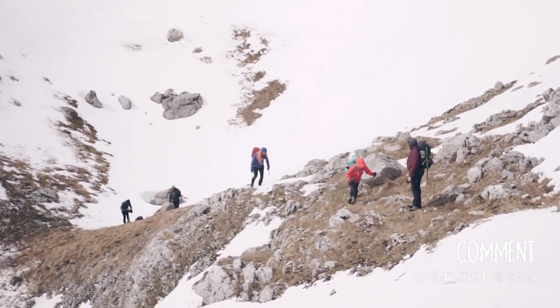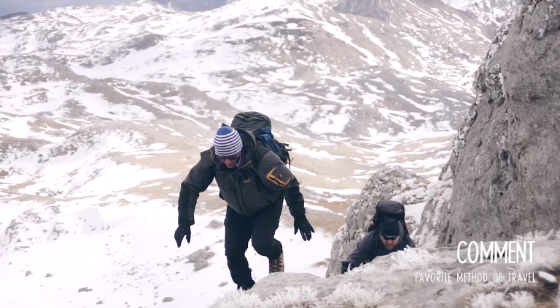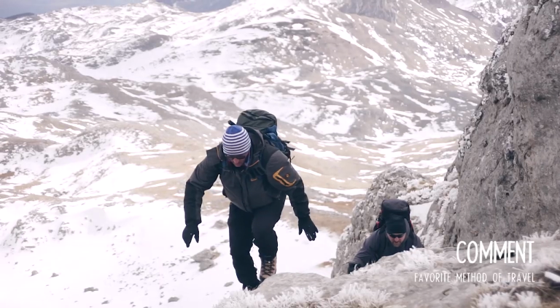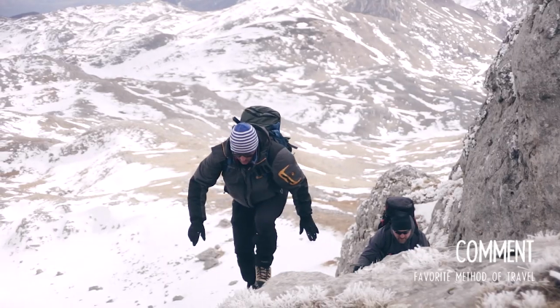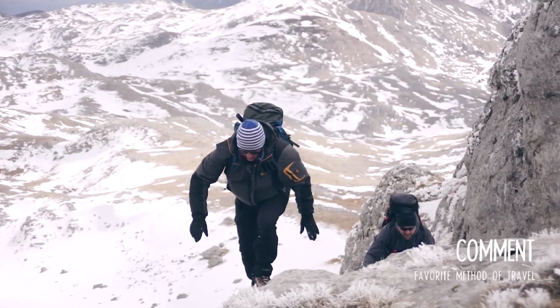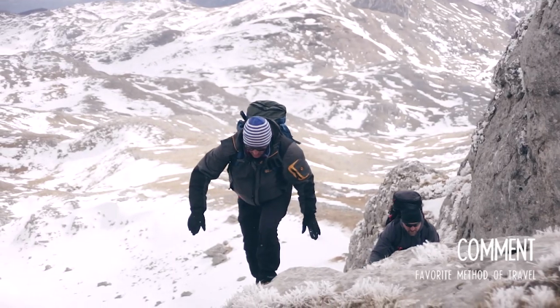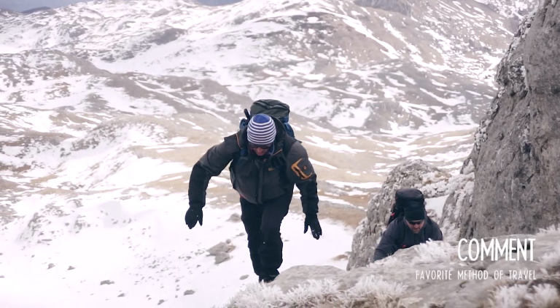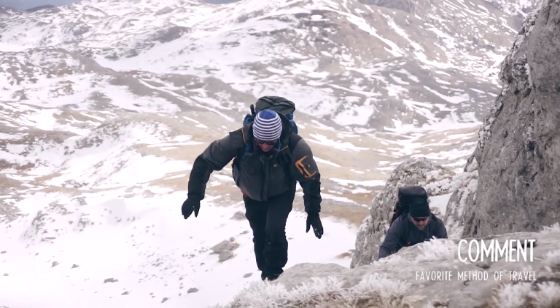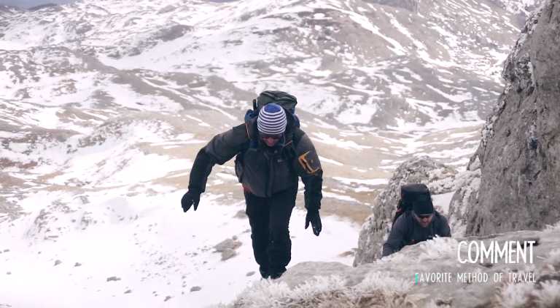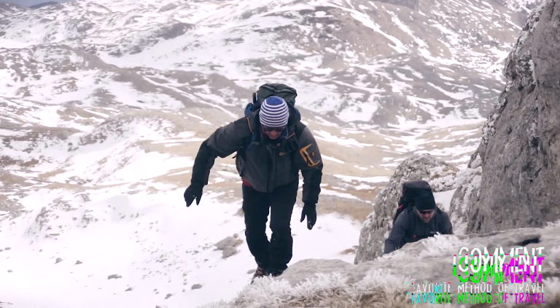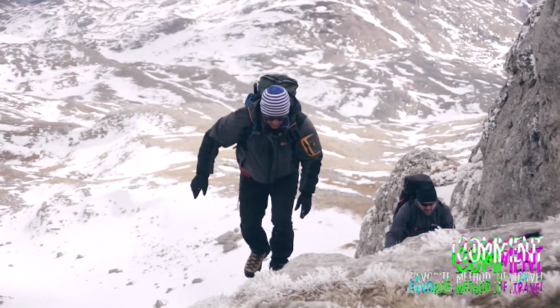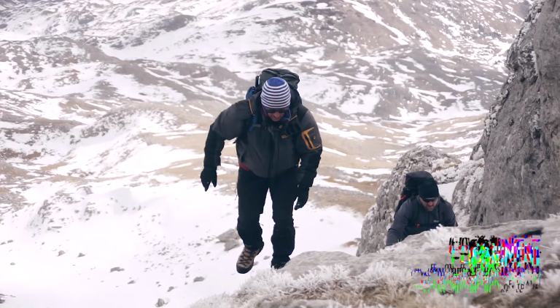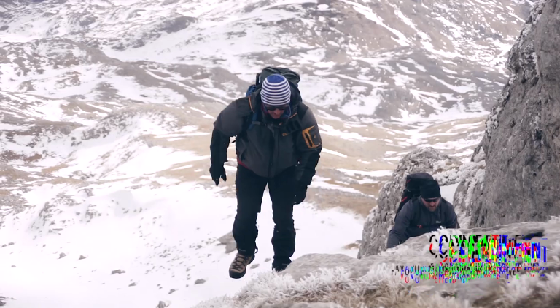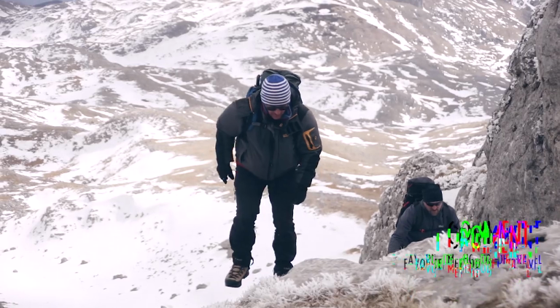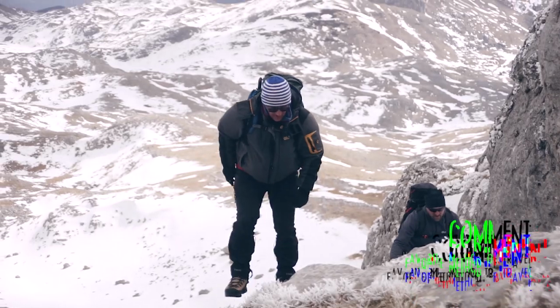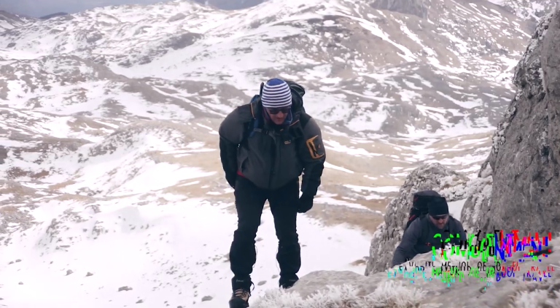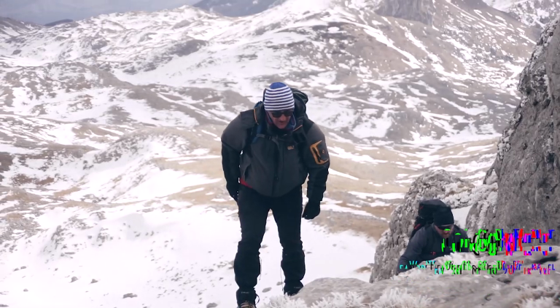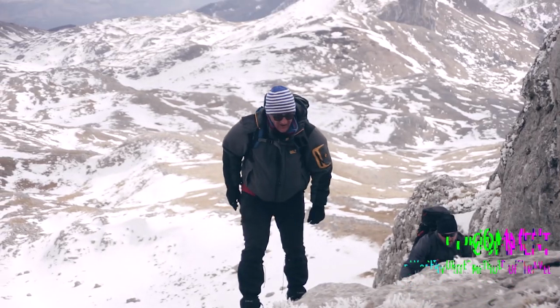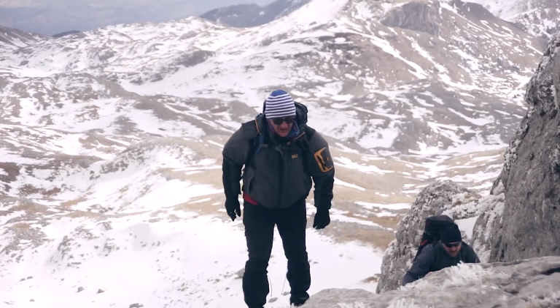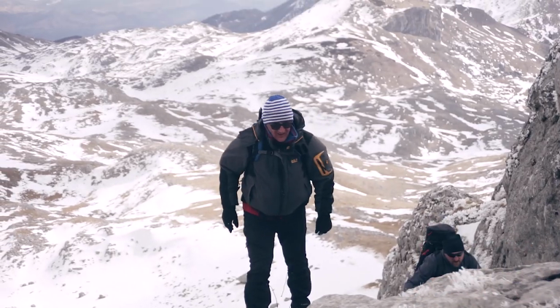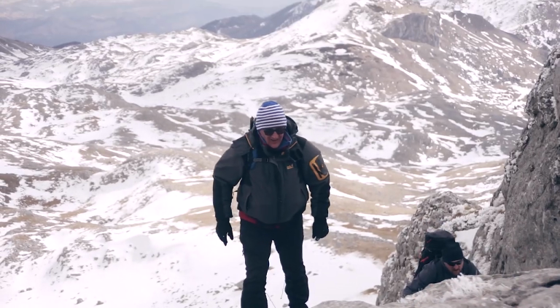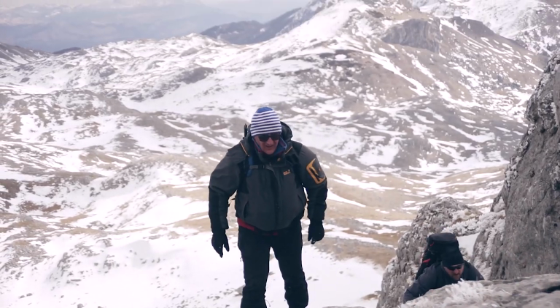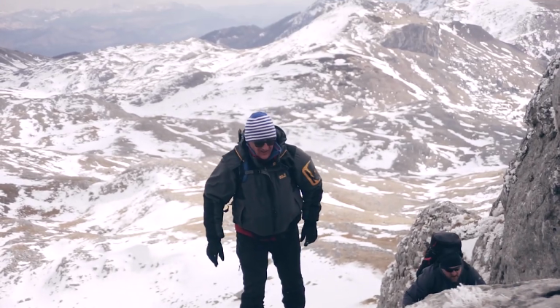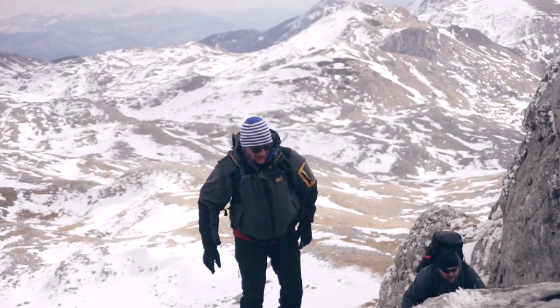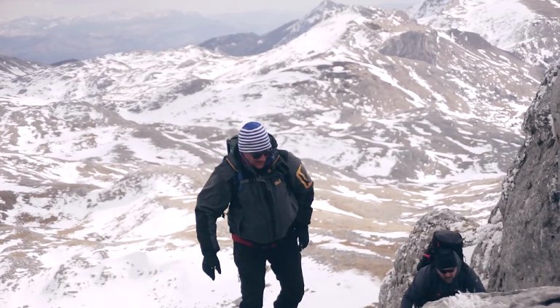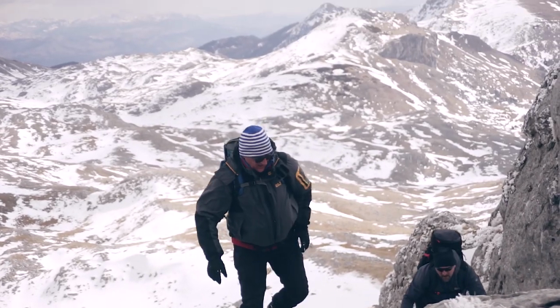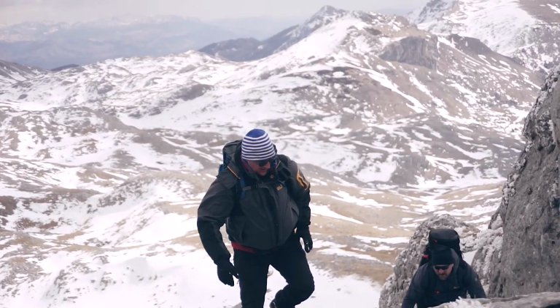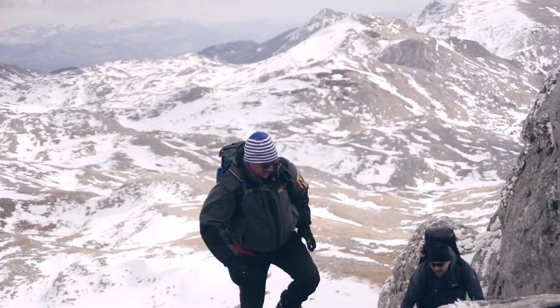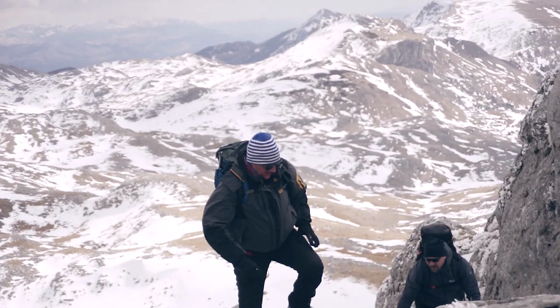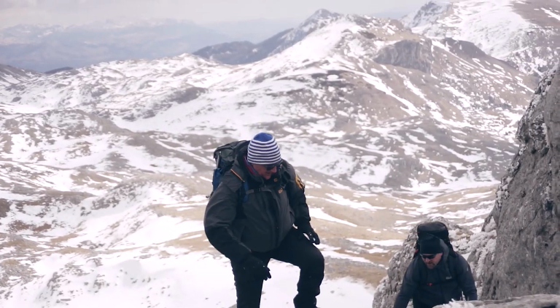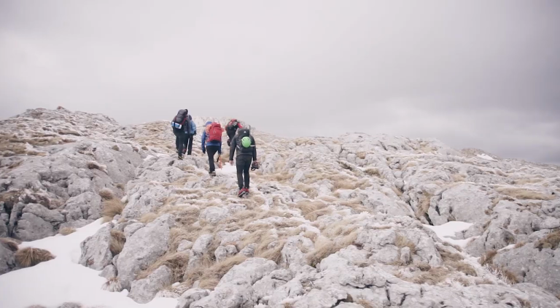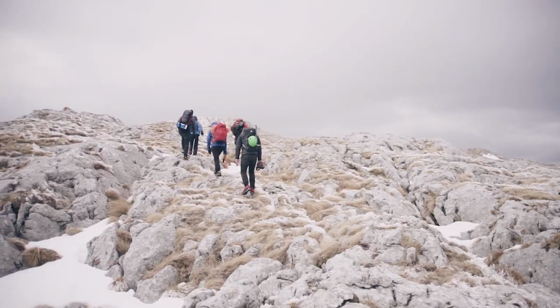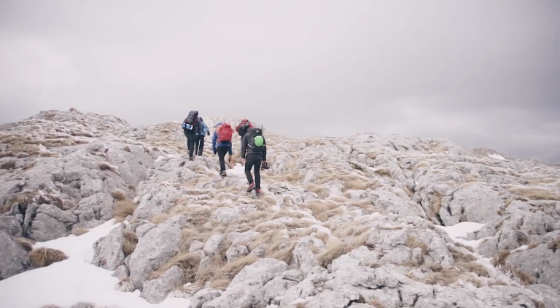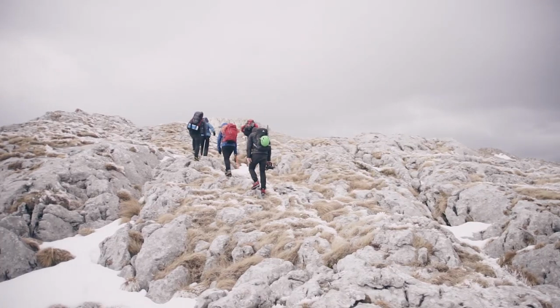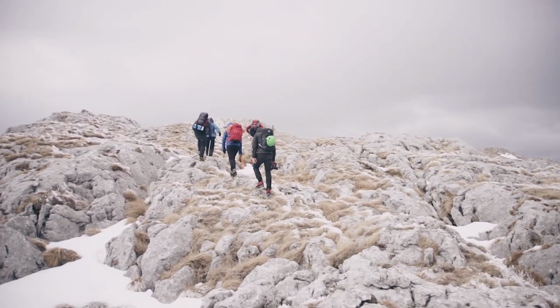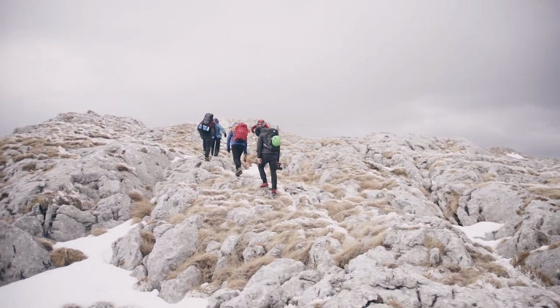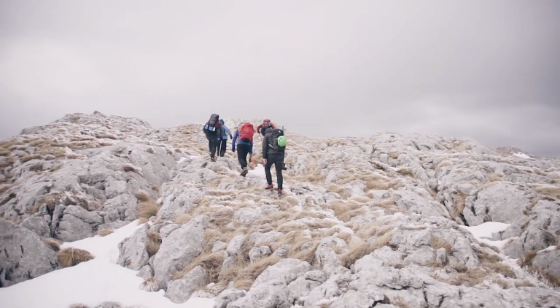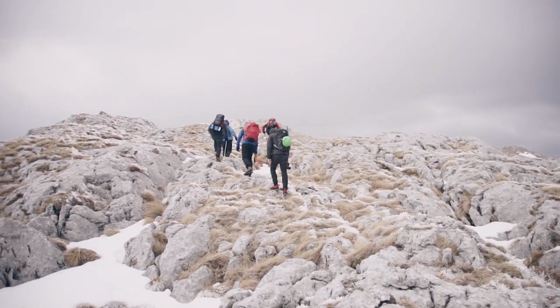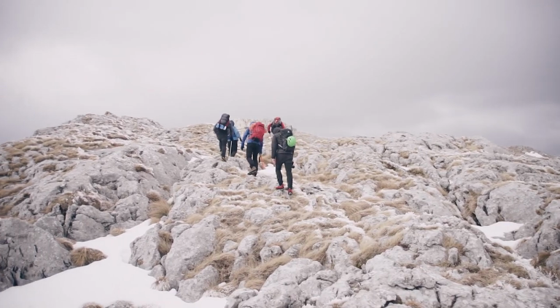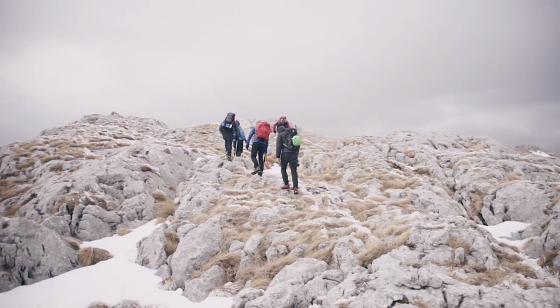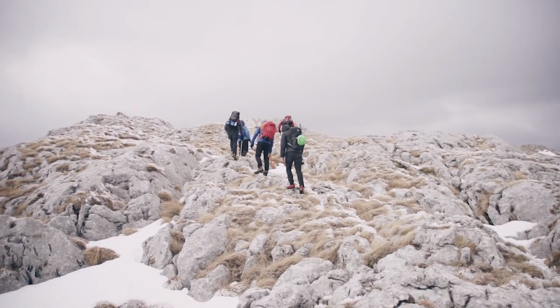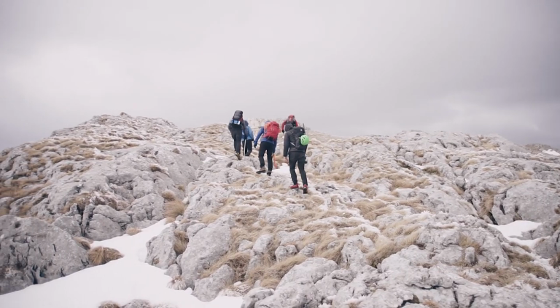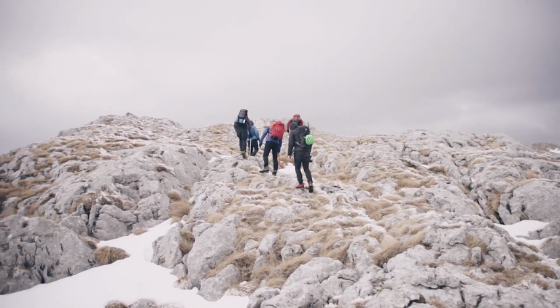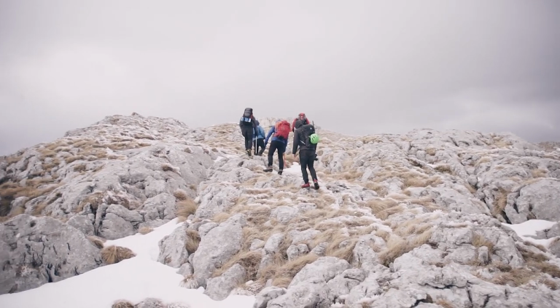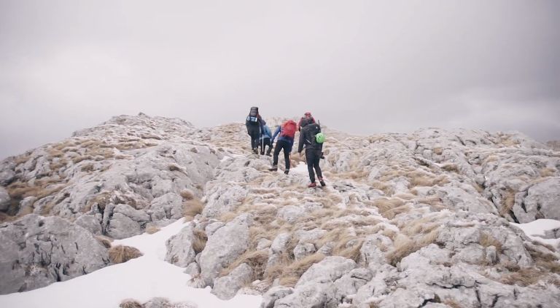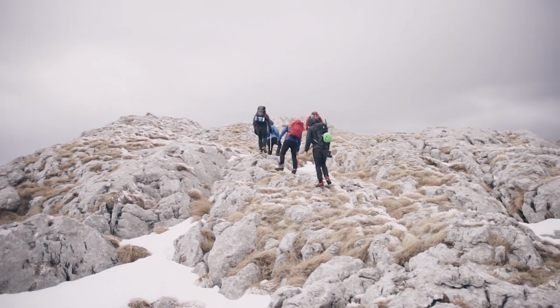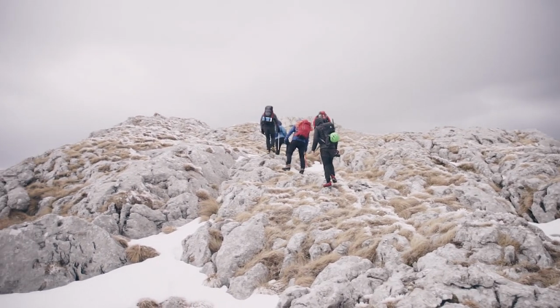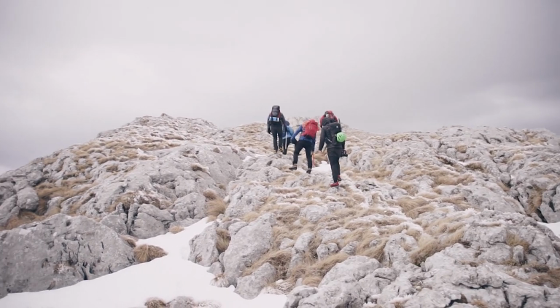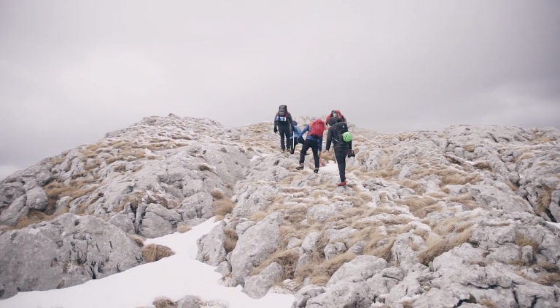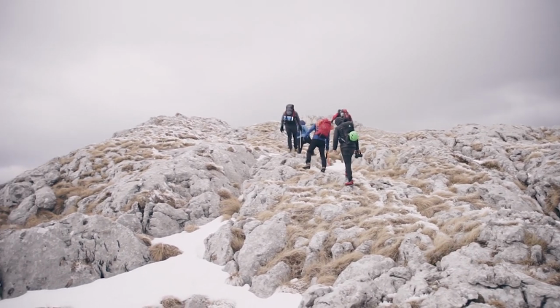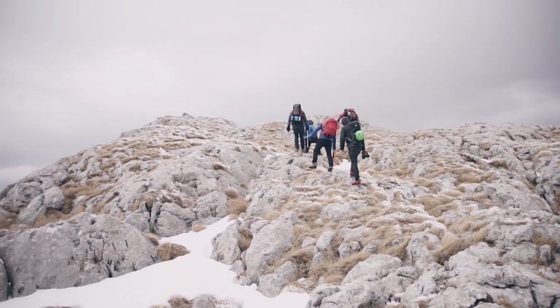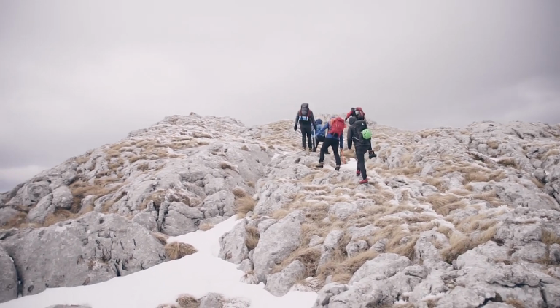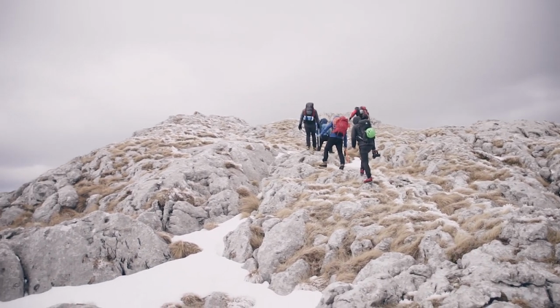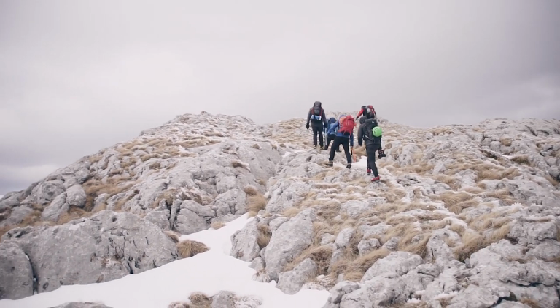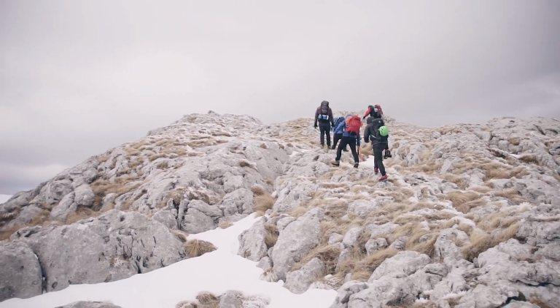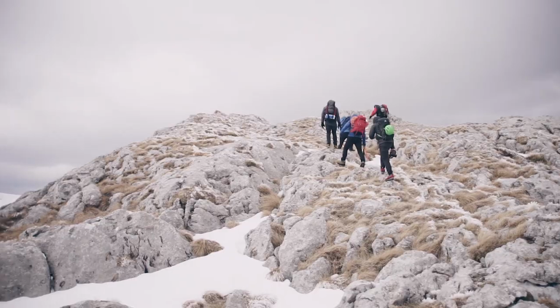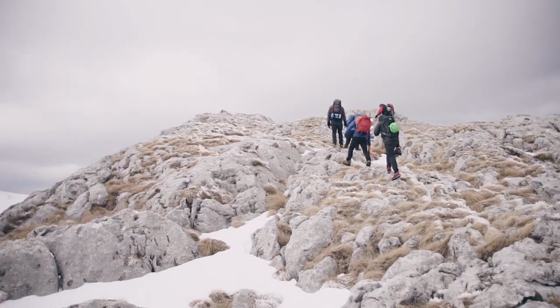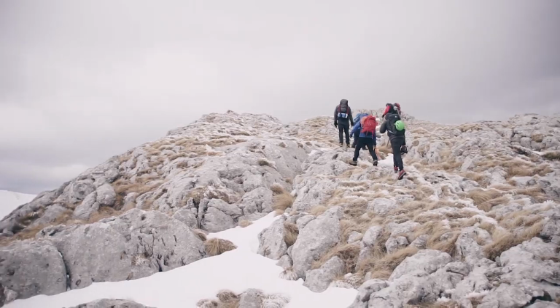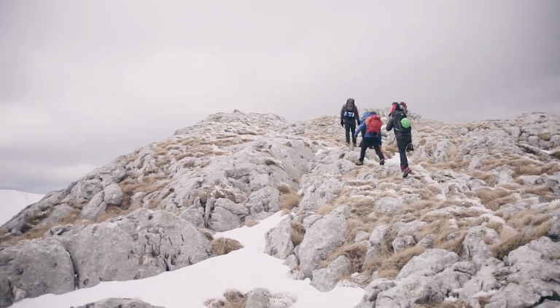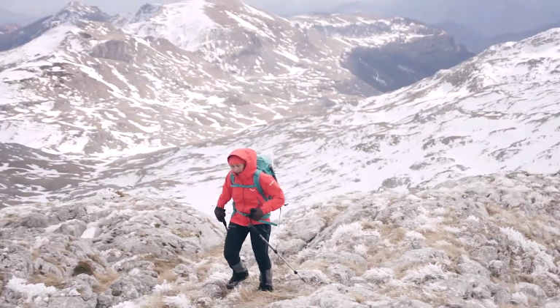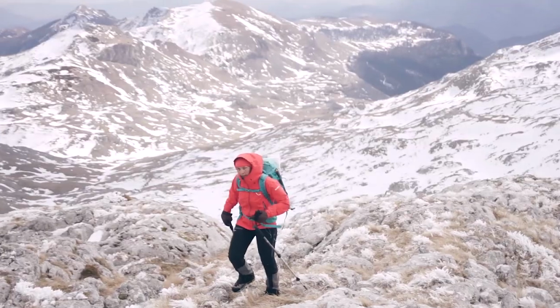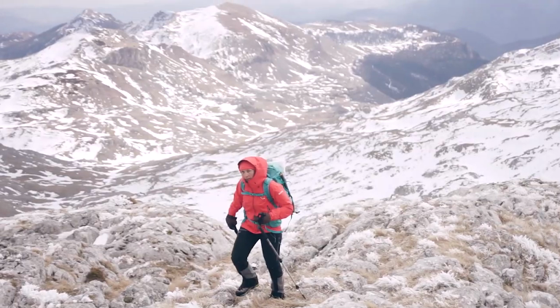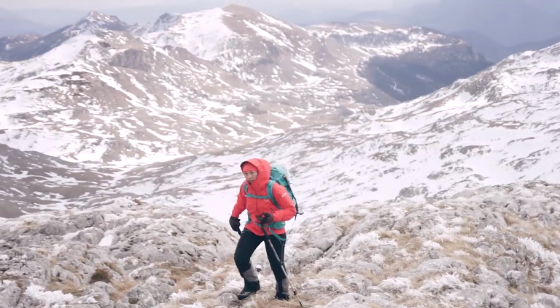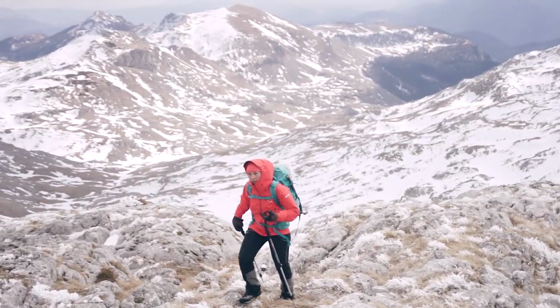Since we were finished early, we decided to continue hiking to one of the nearby peaks for an amazing view of everything else, and to practice climbing and things like that.